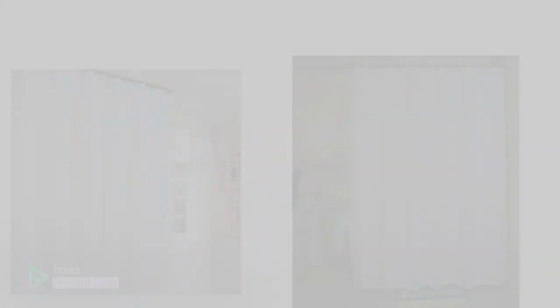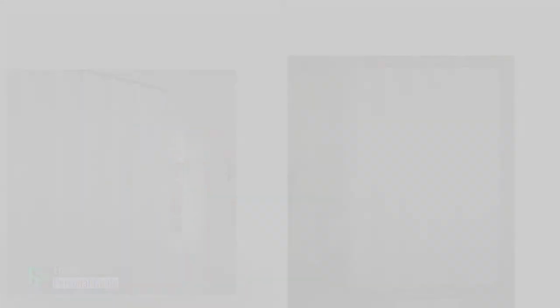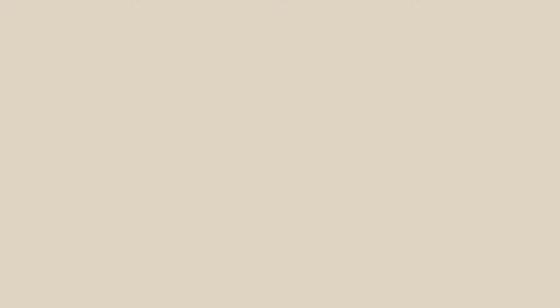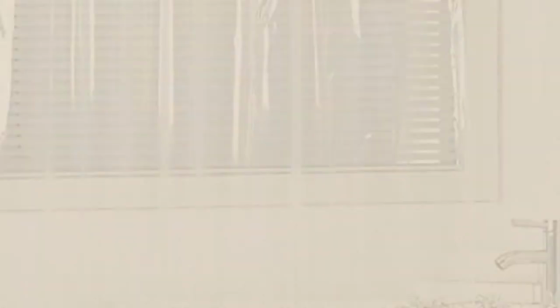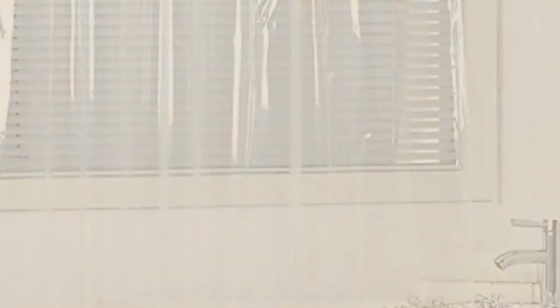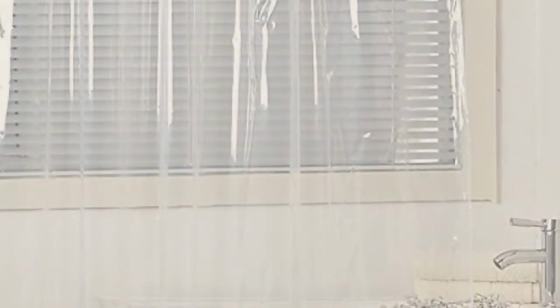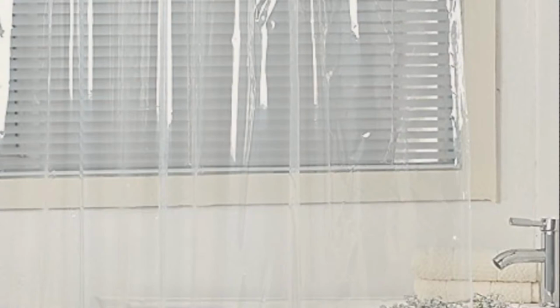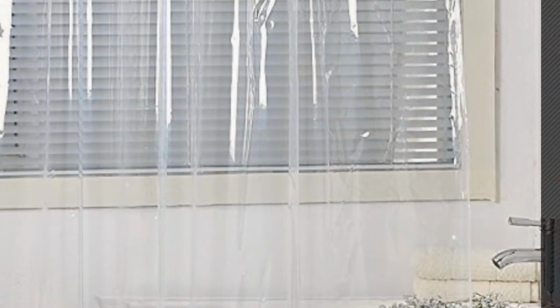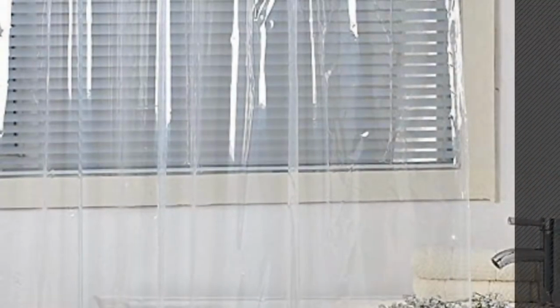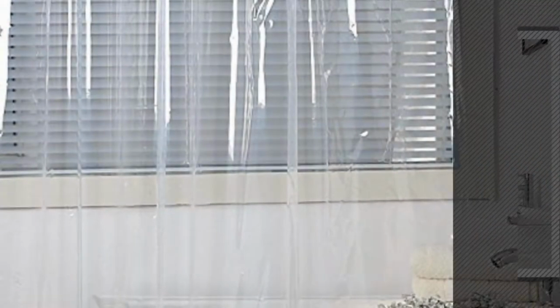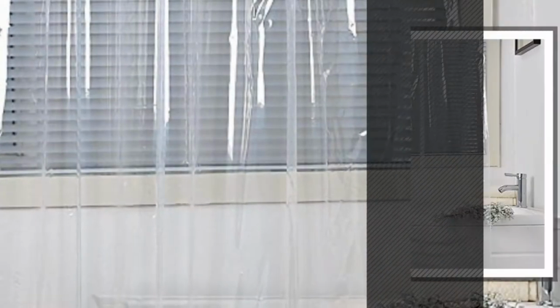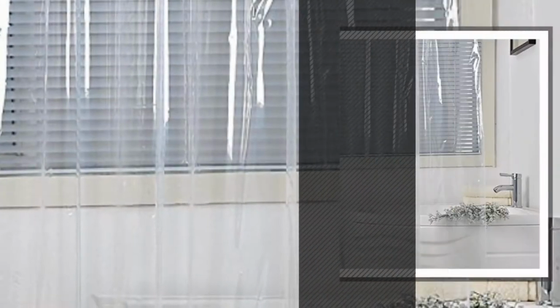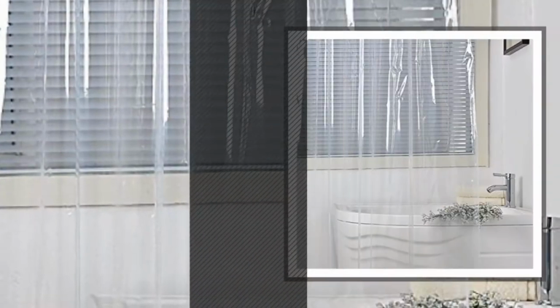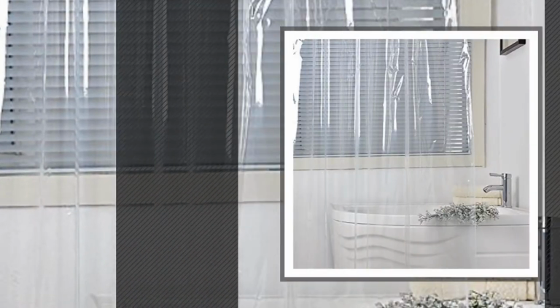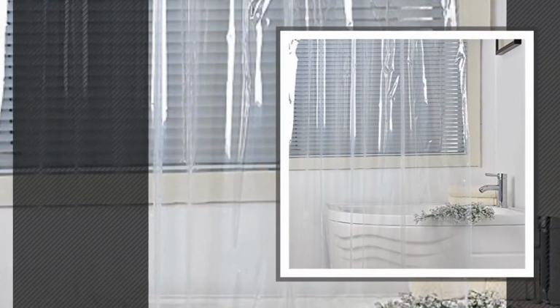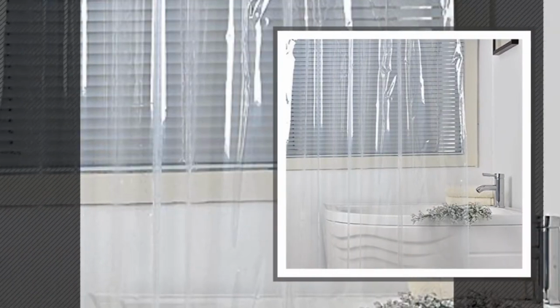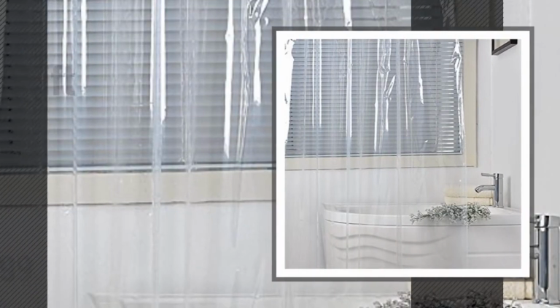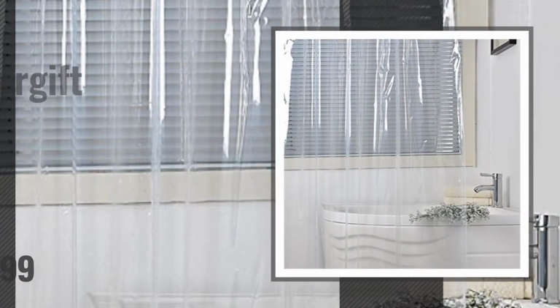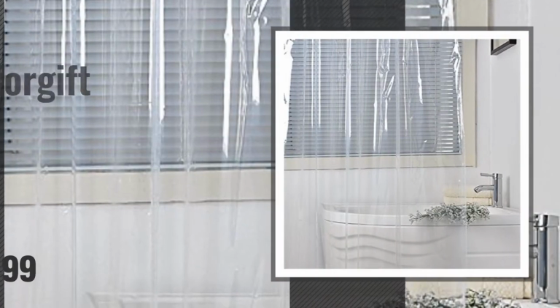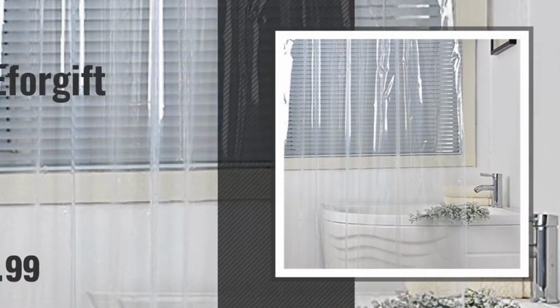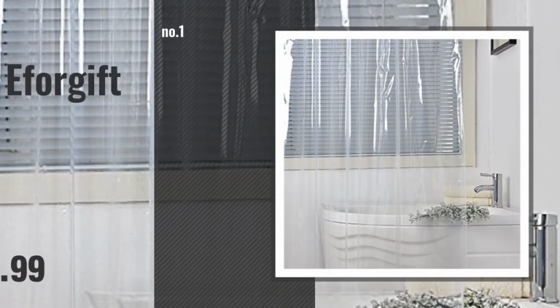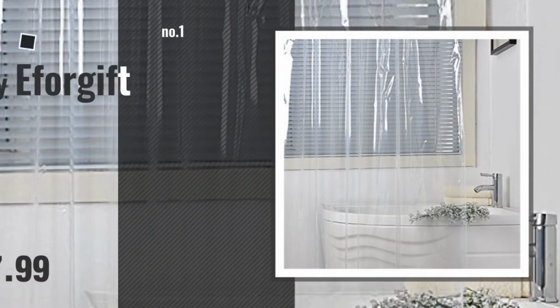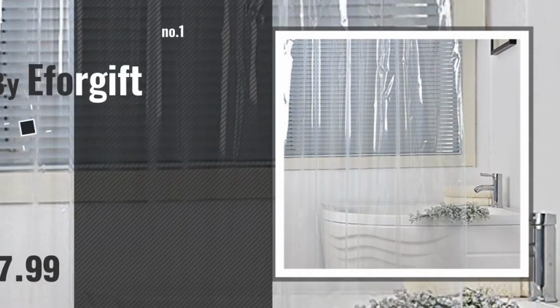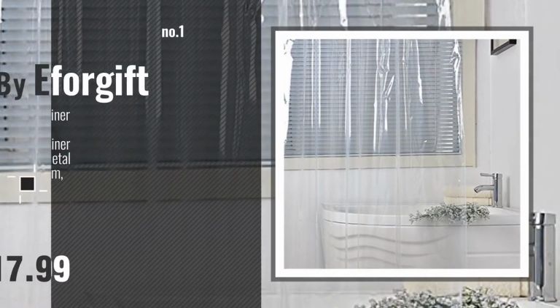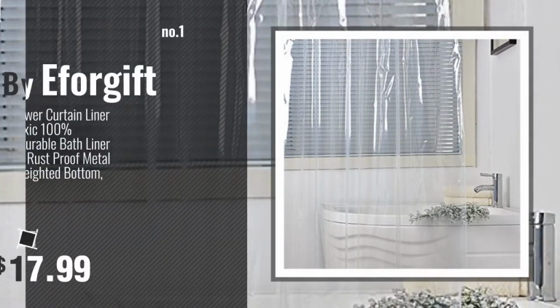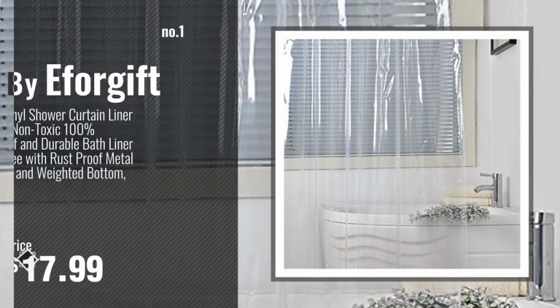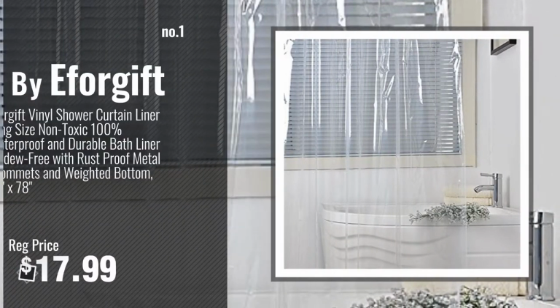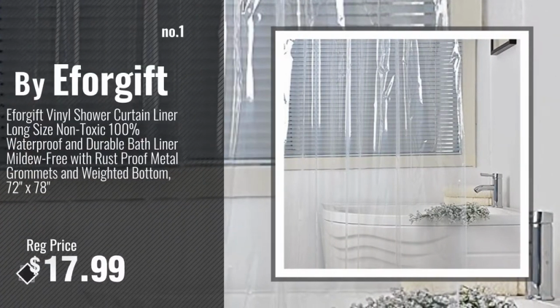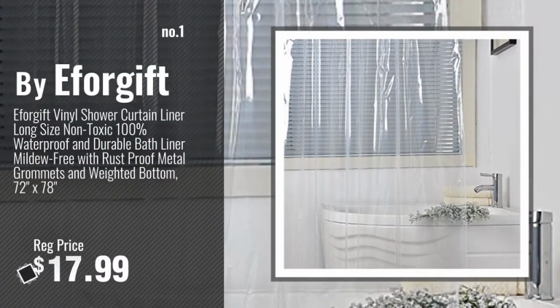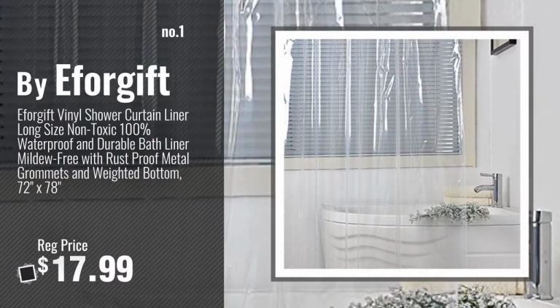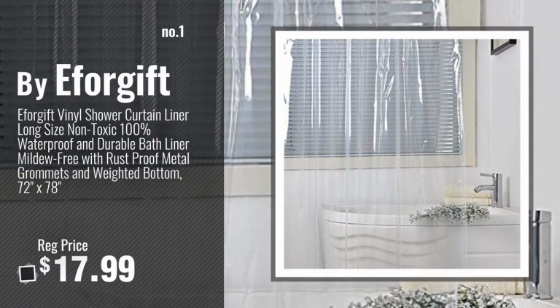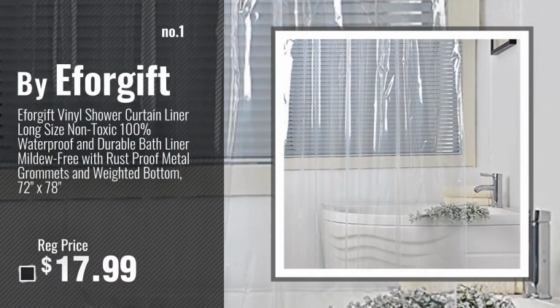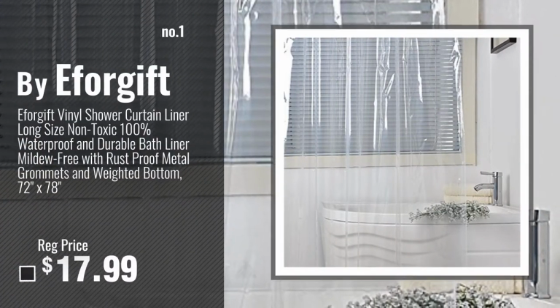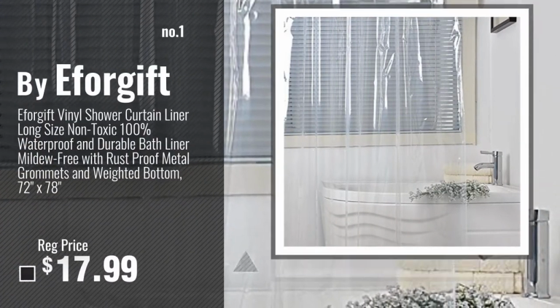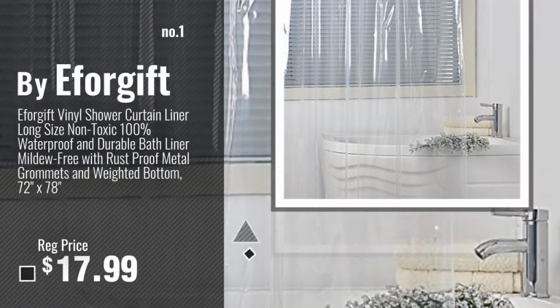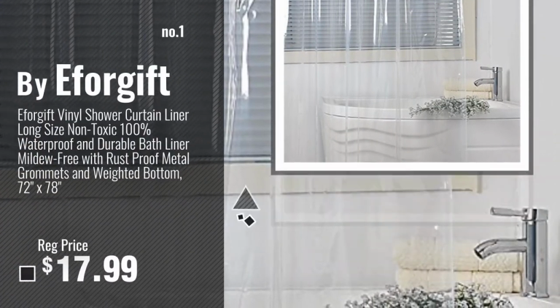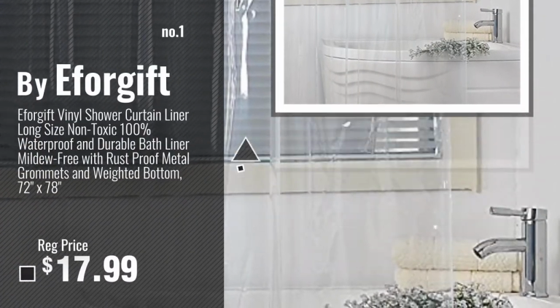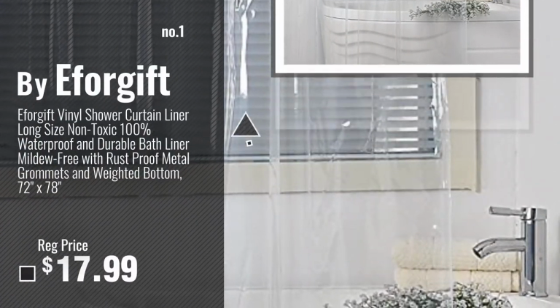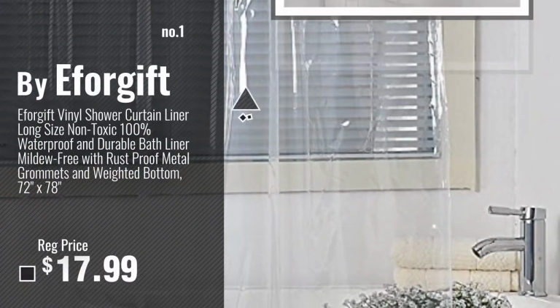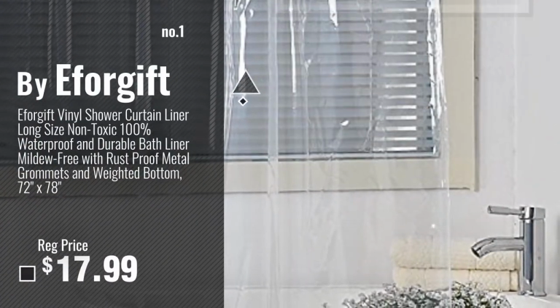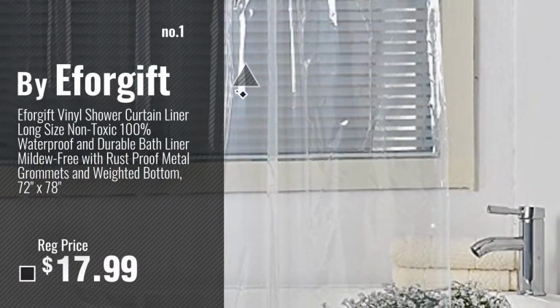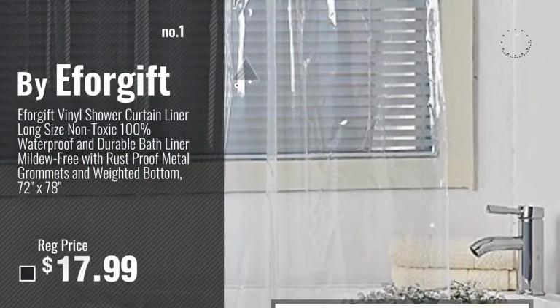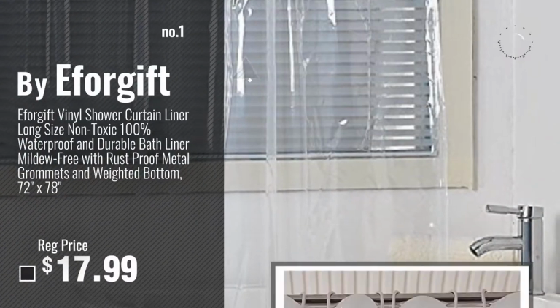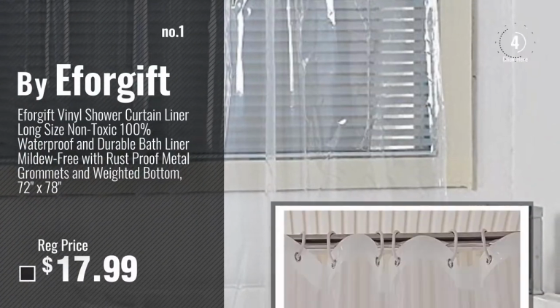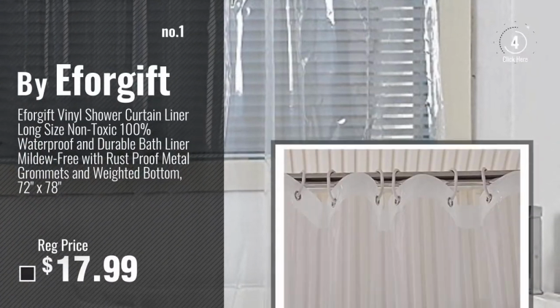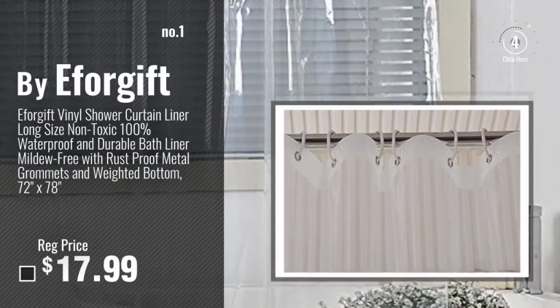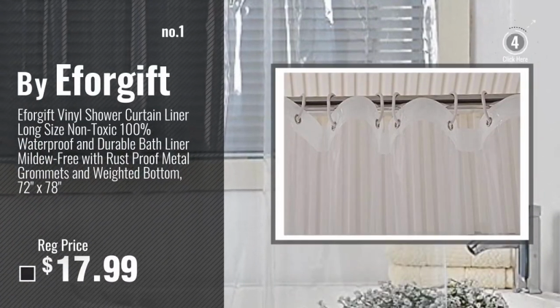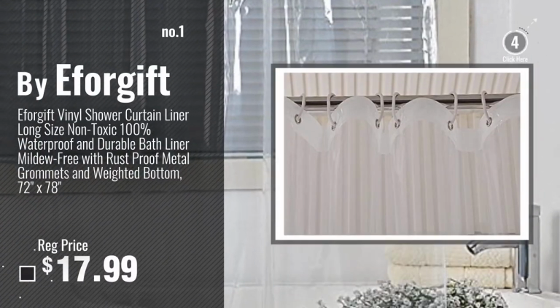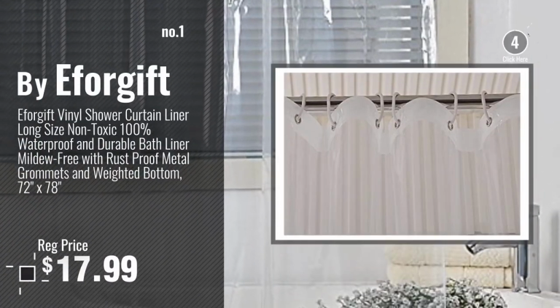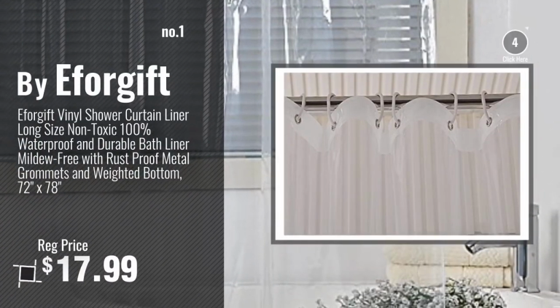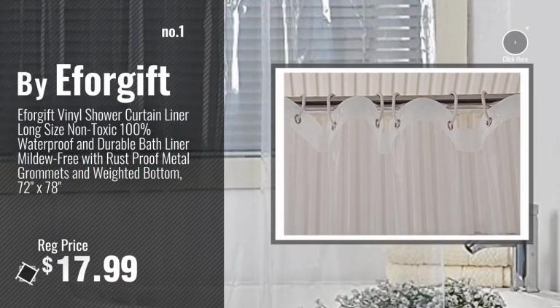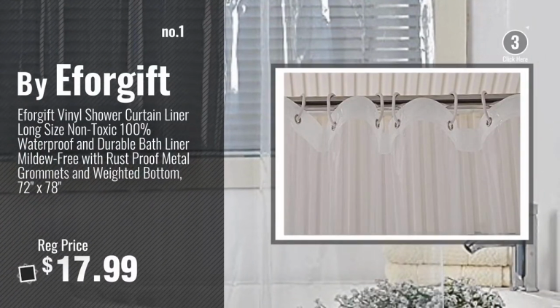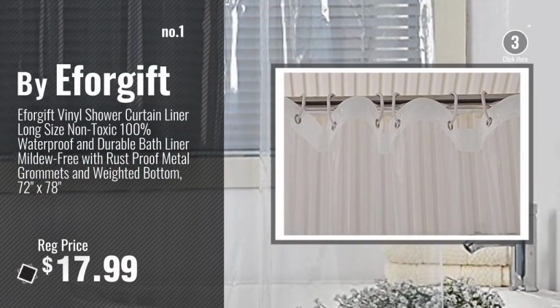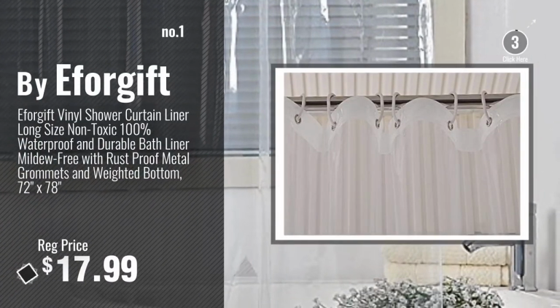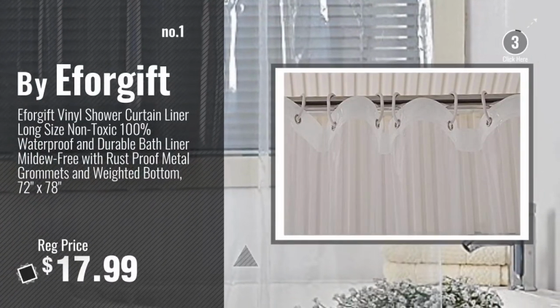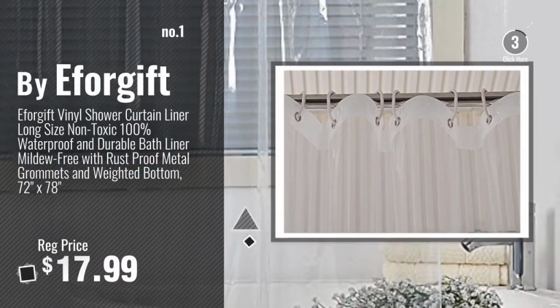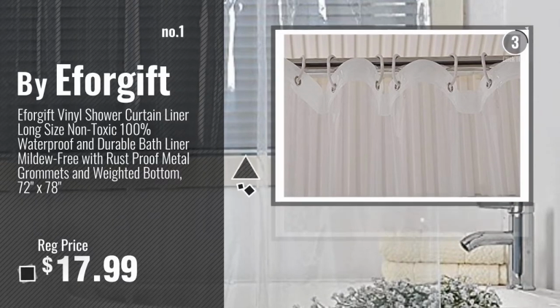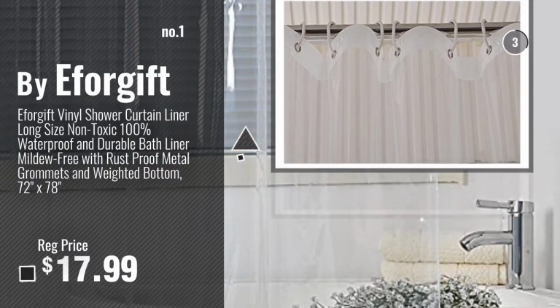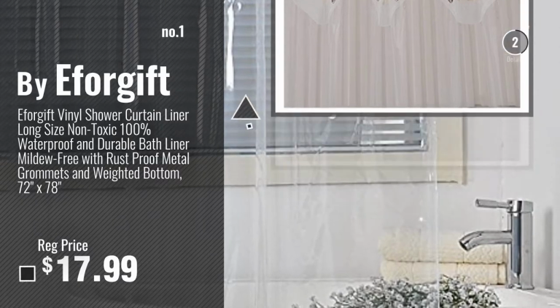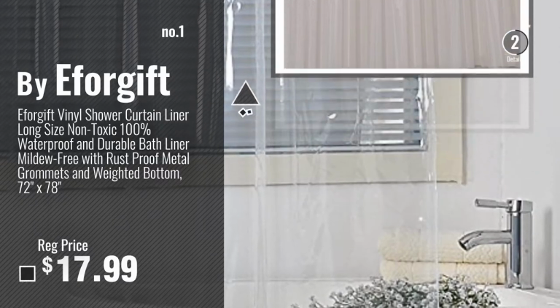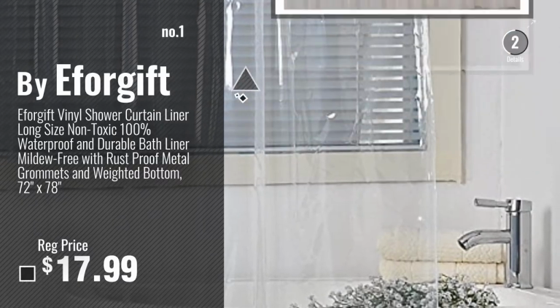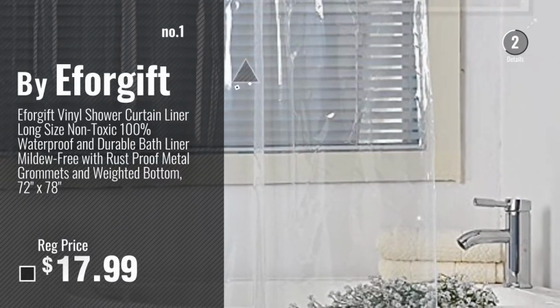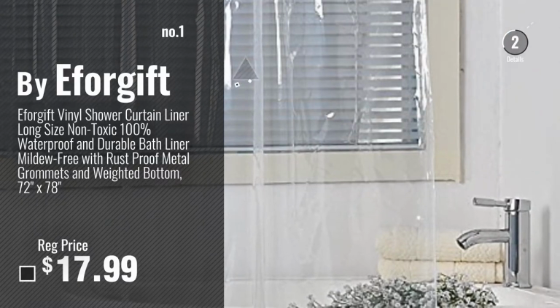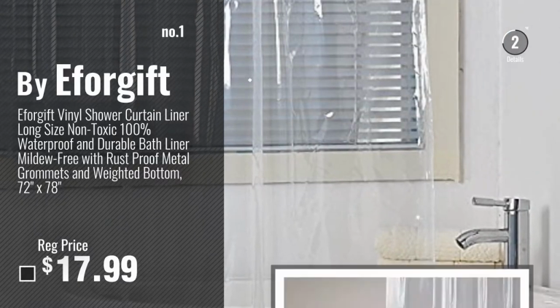Number 1, Most Popular, by EffaGift. Watch this video, choose your favorite.